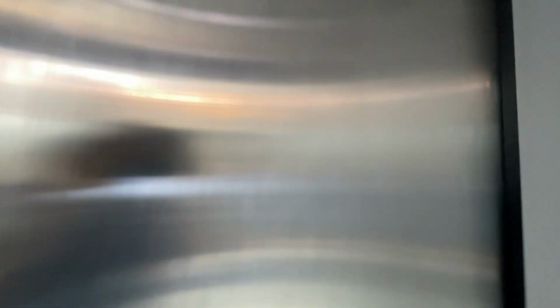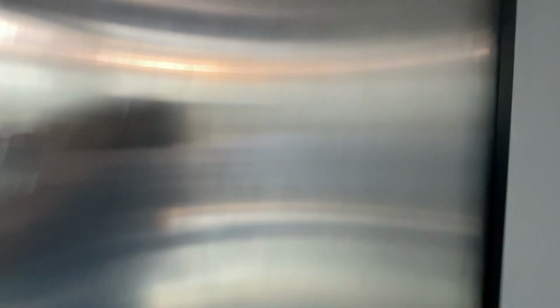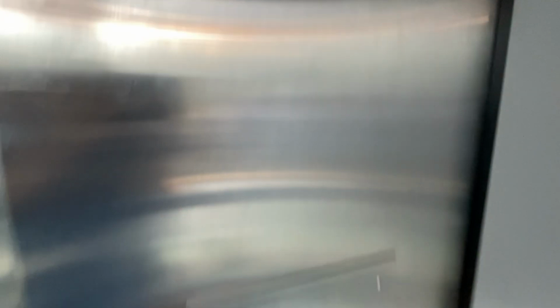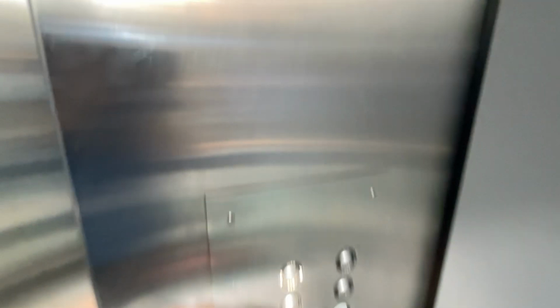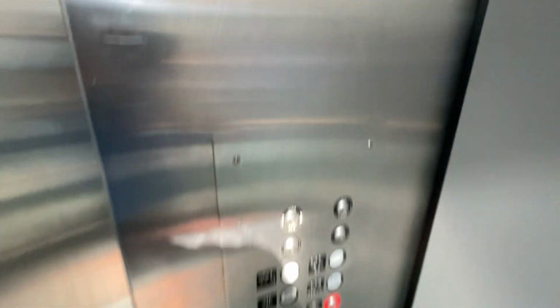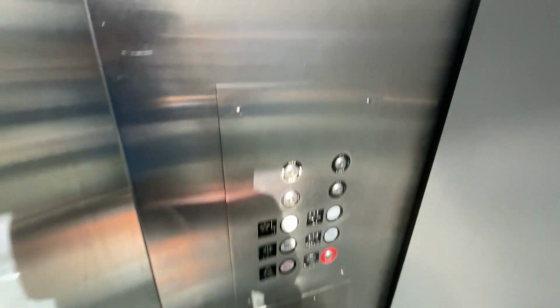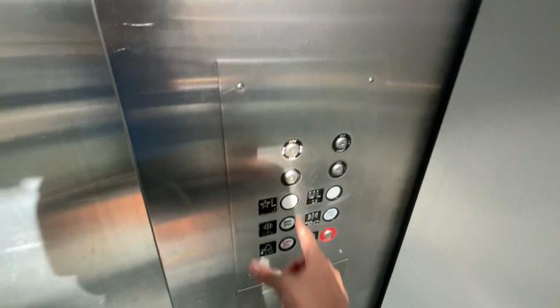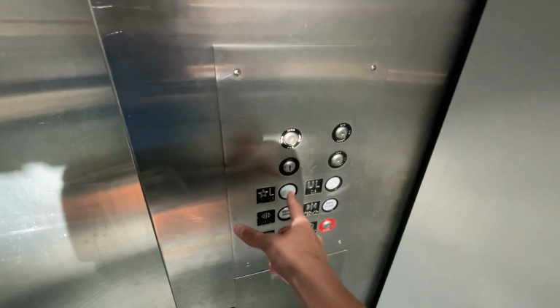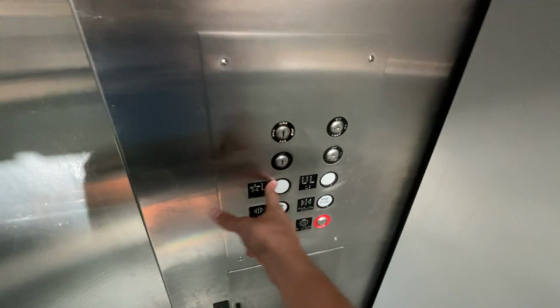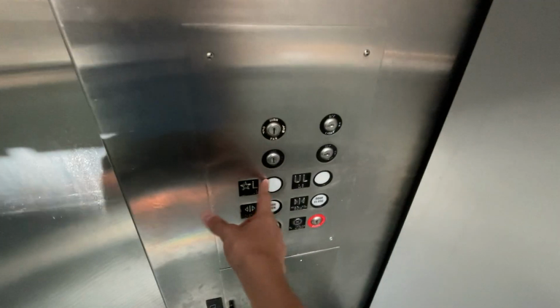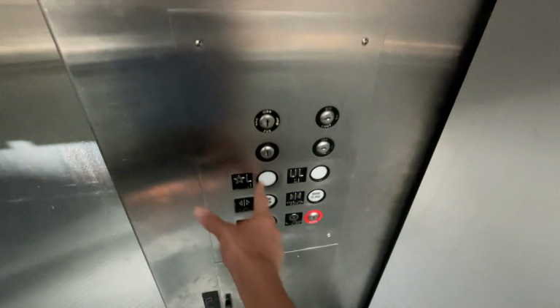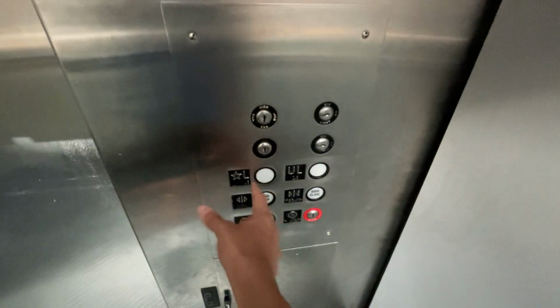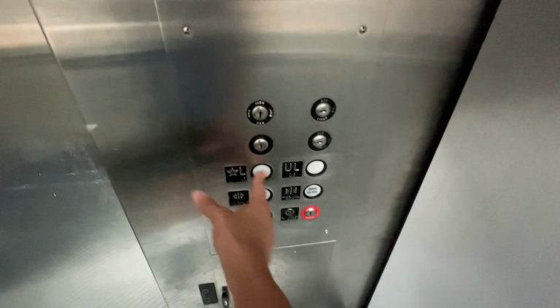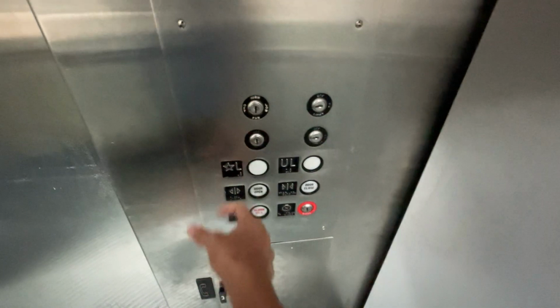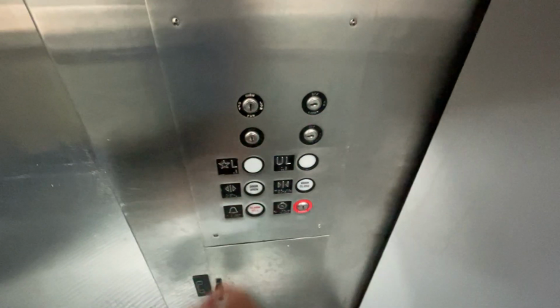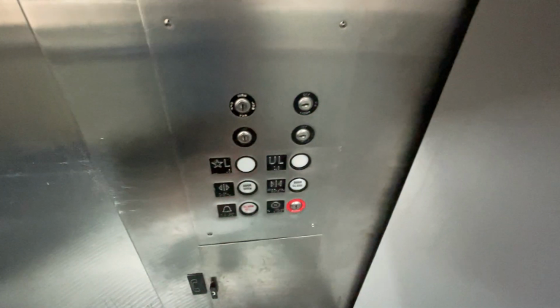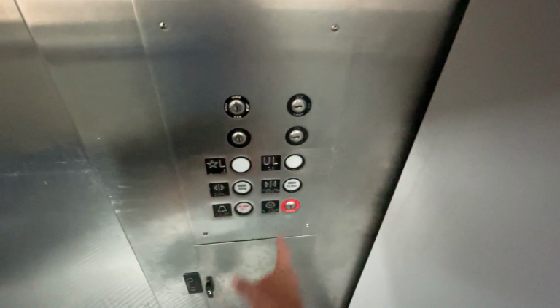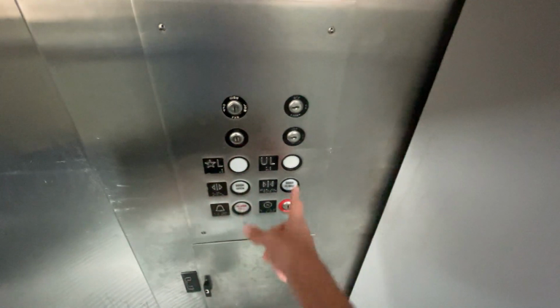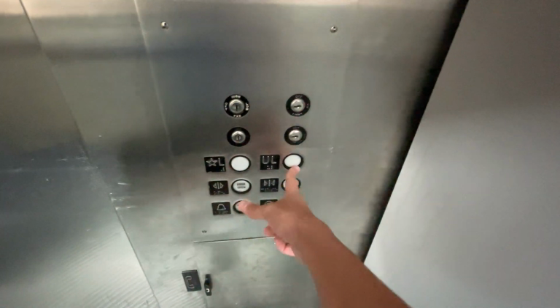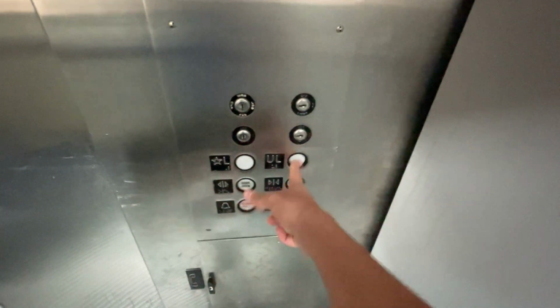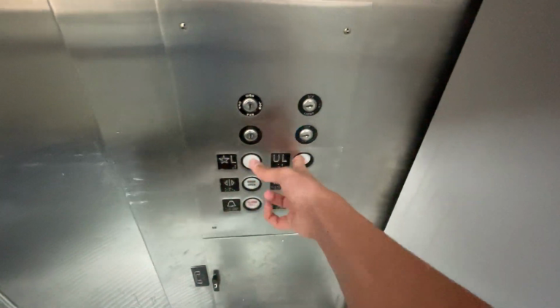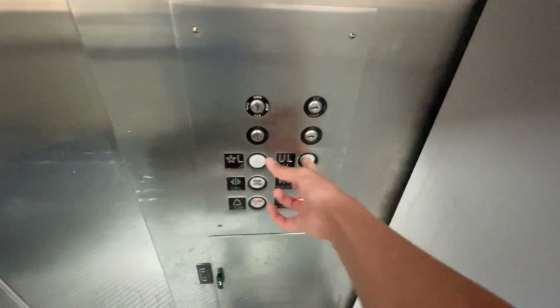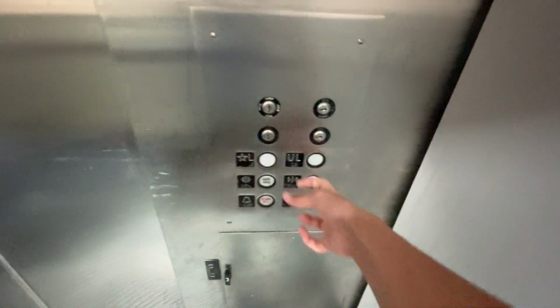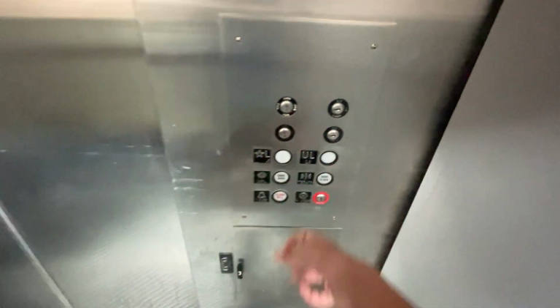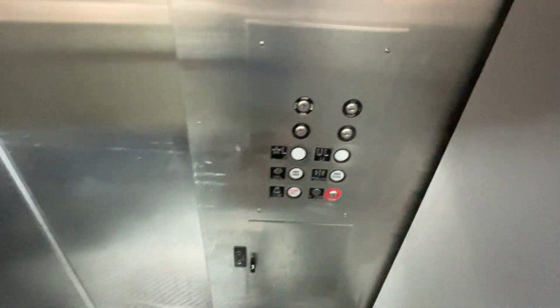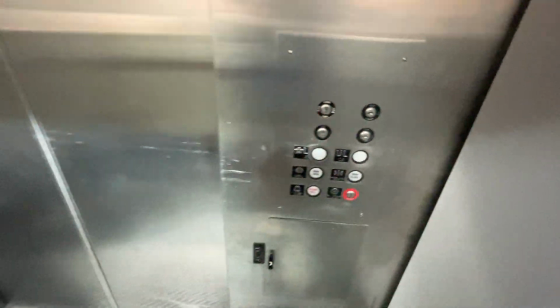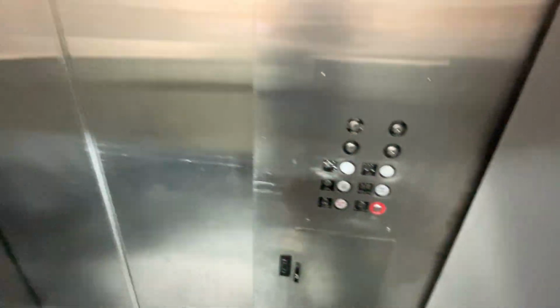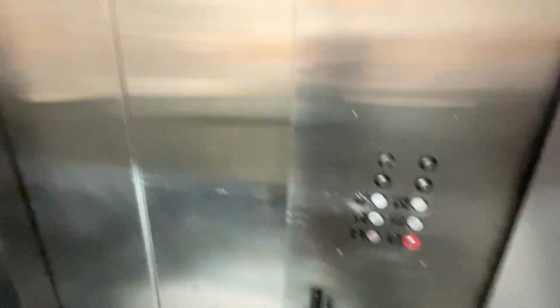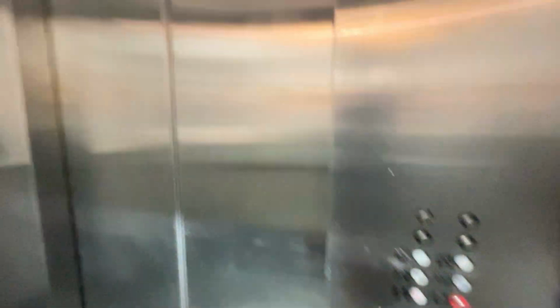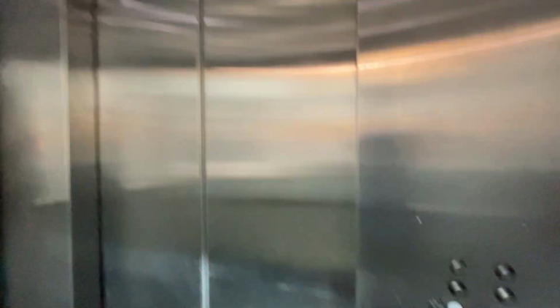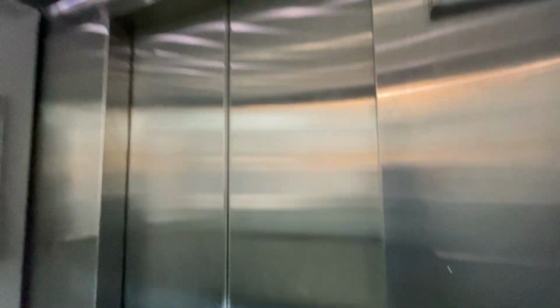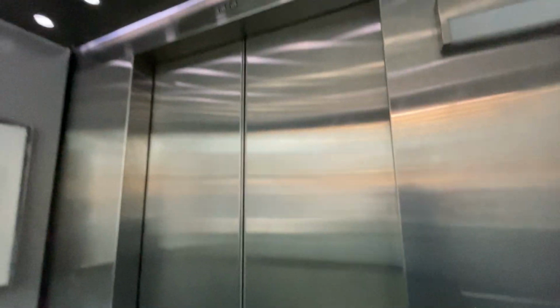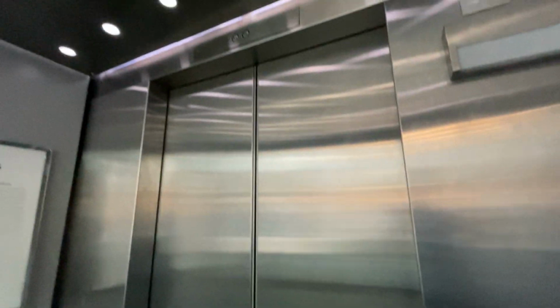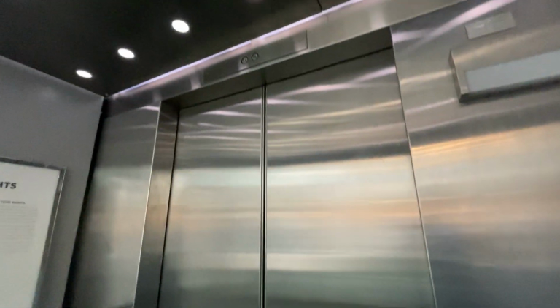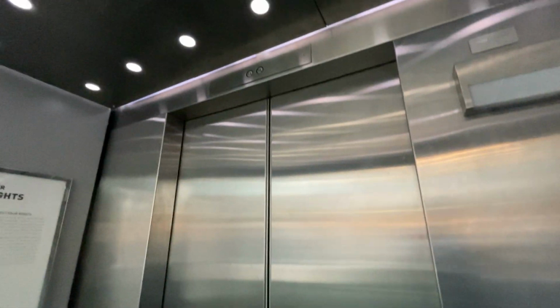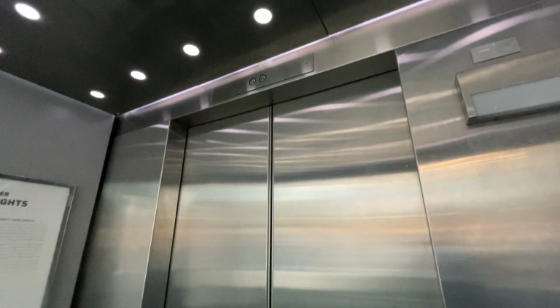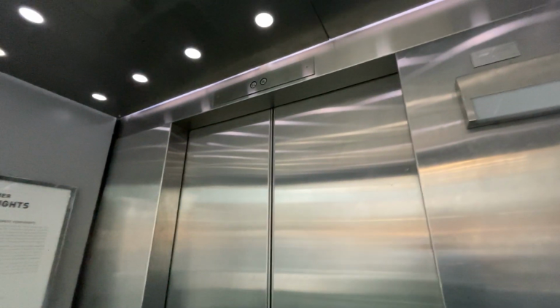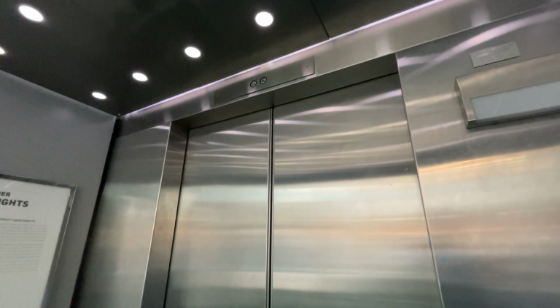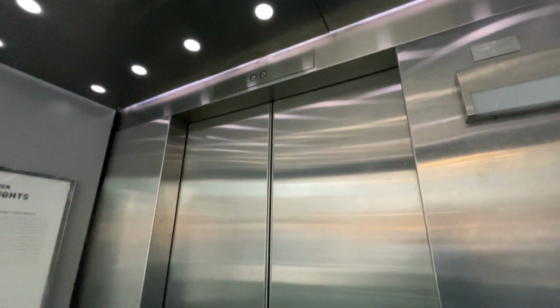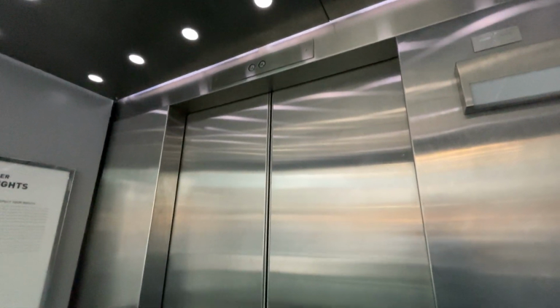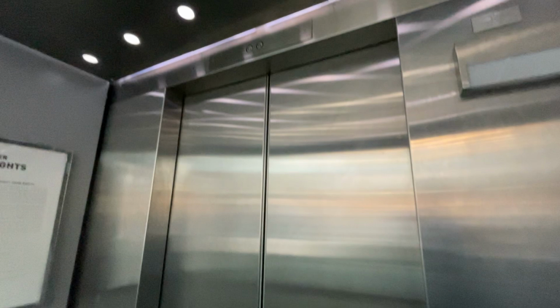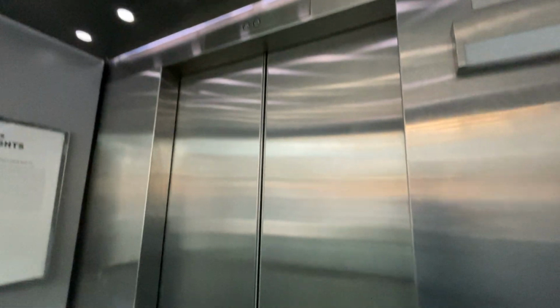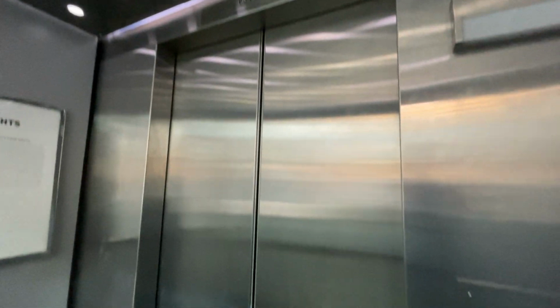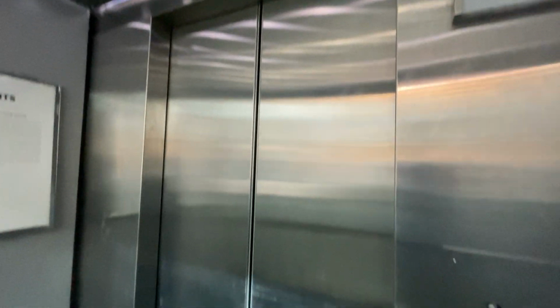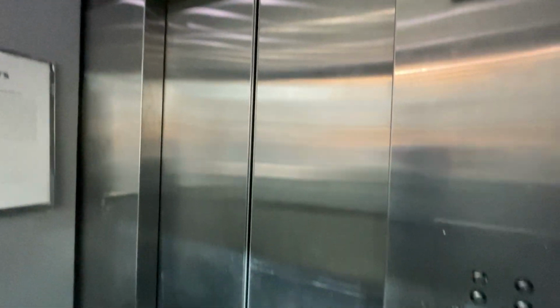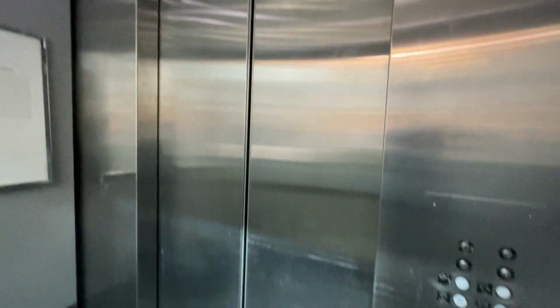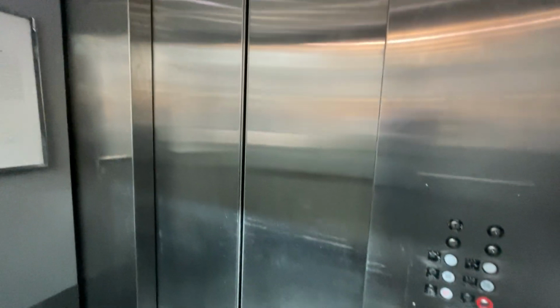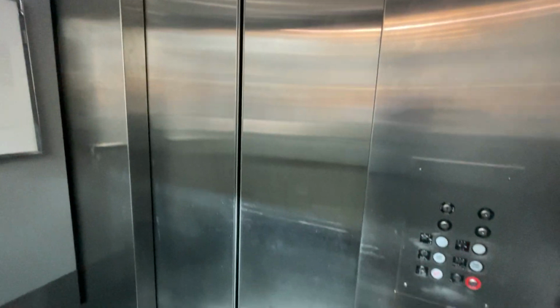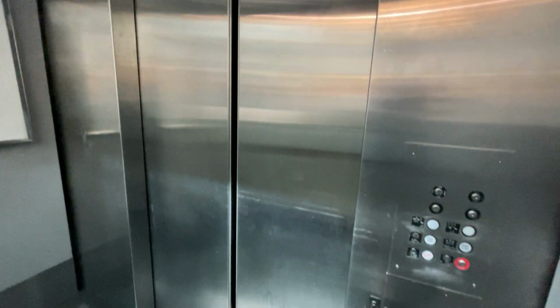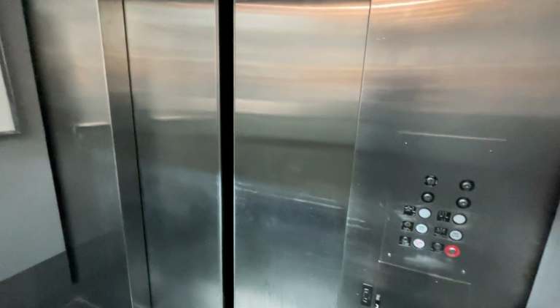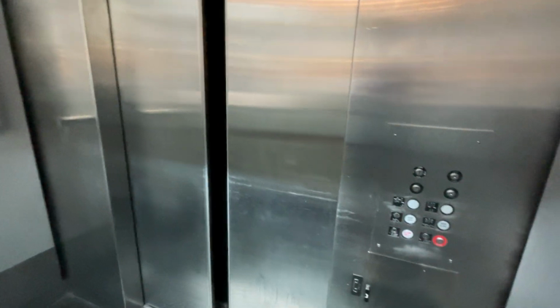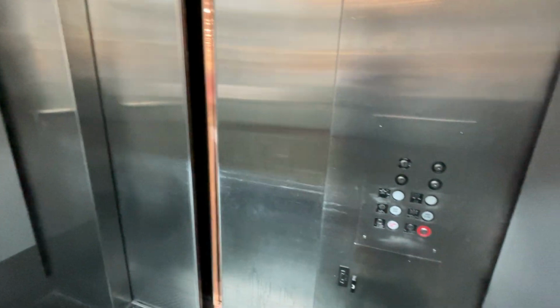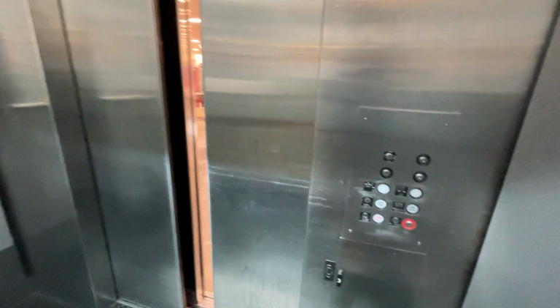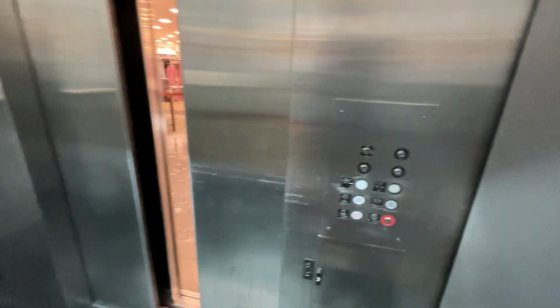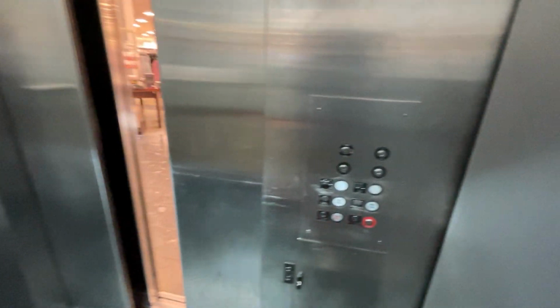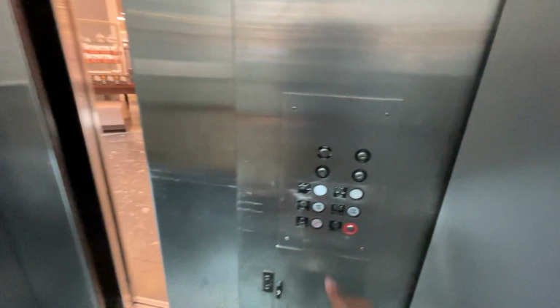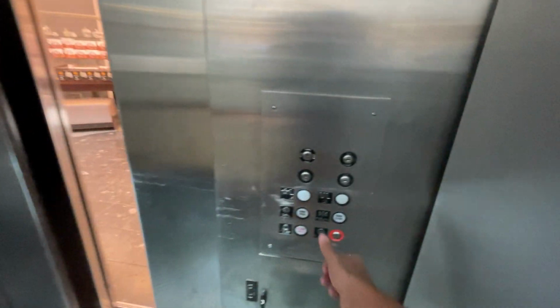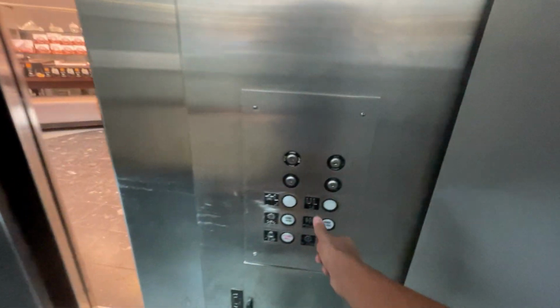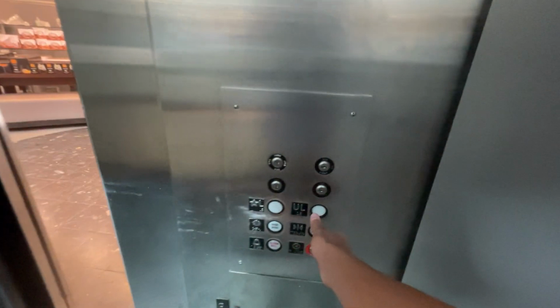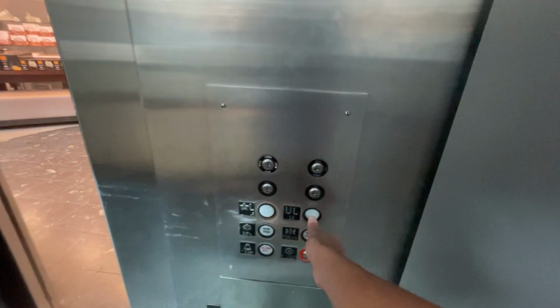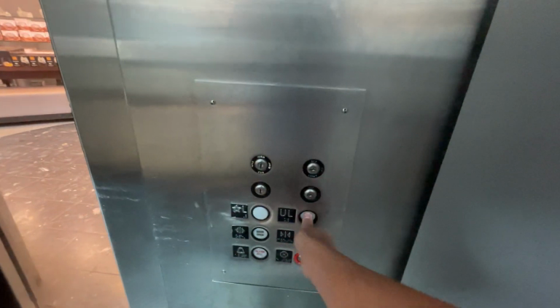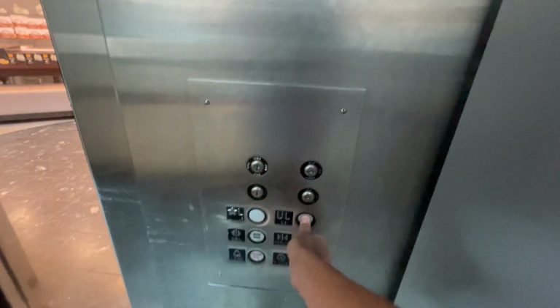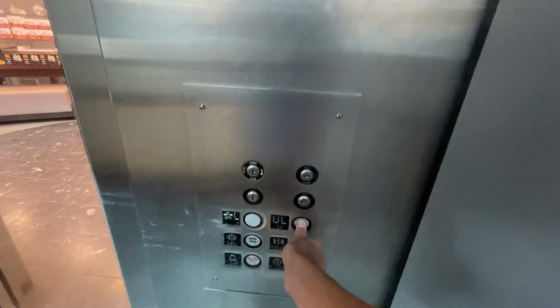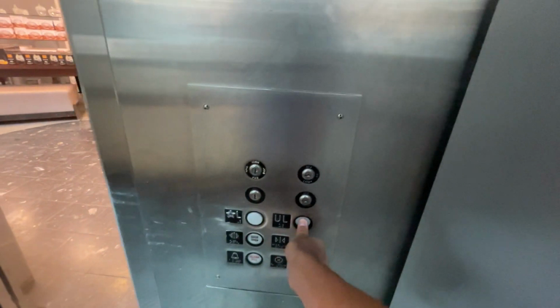The button is lit up. Indicator is completely dead. I'm up on the second floor.